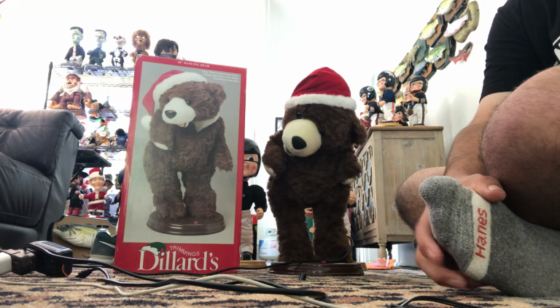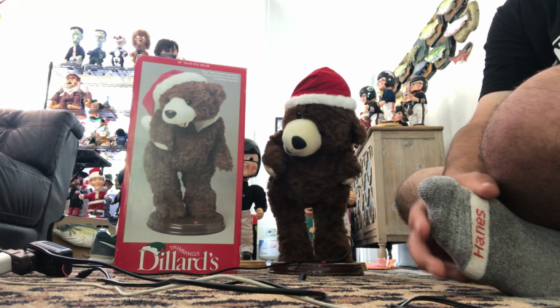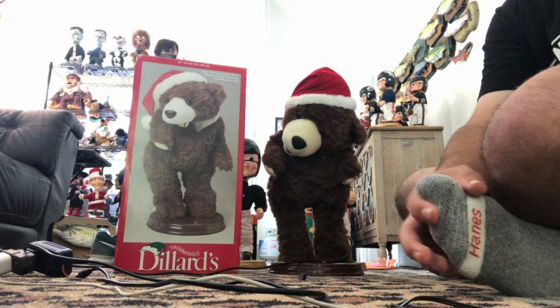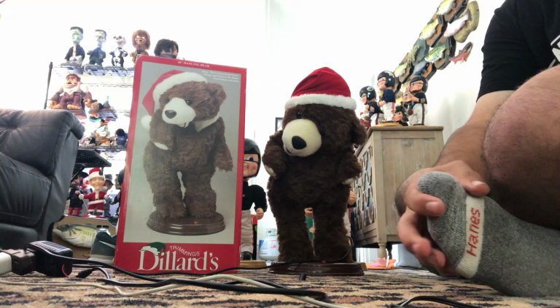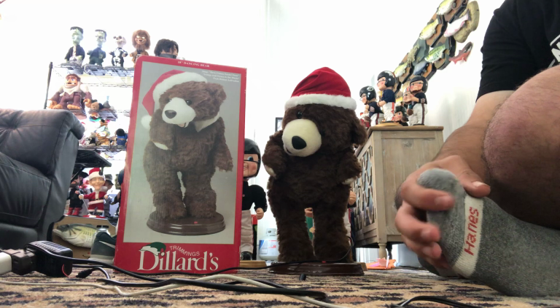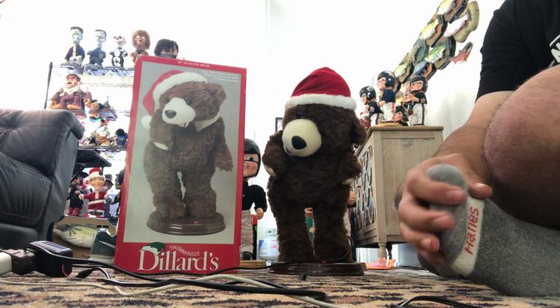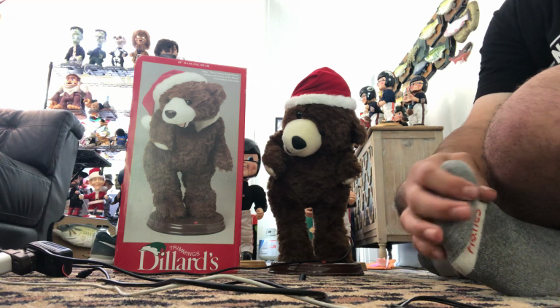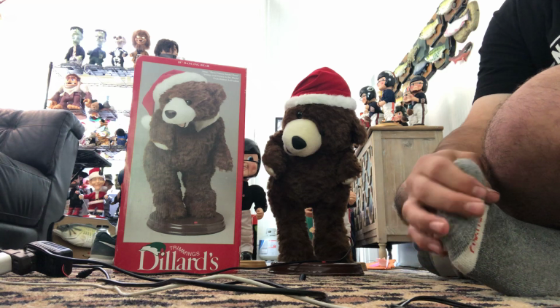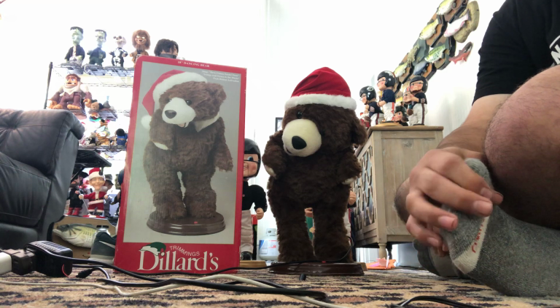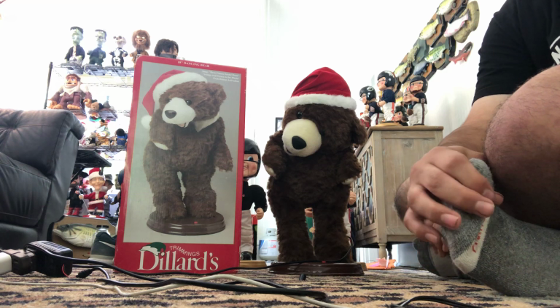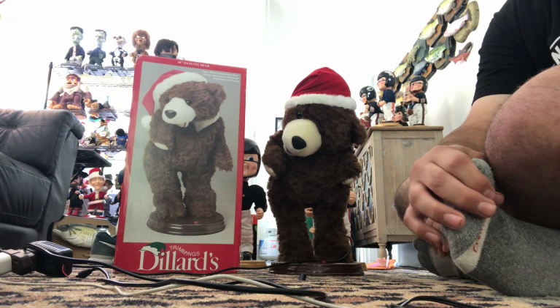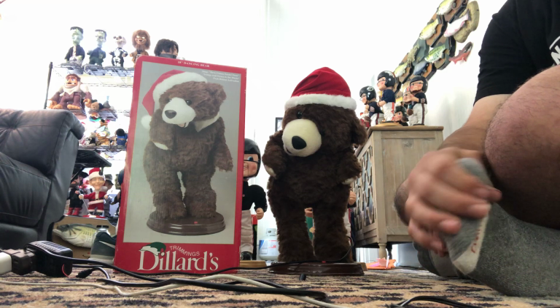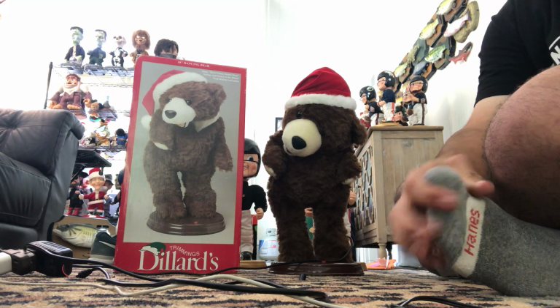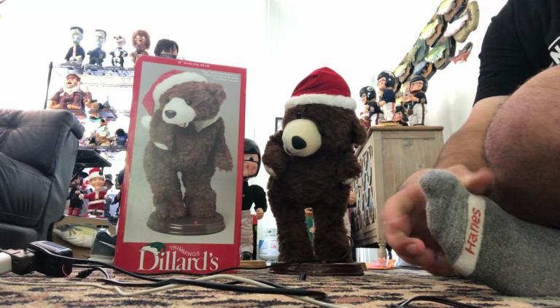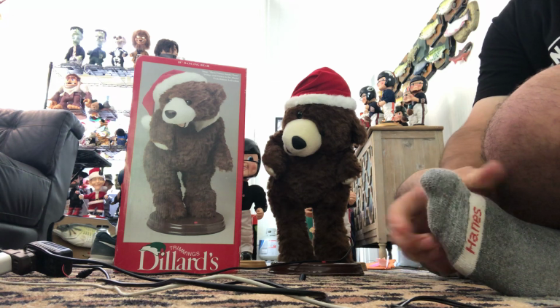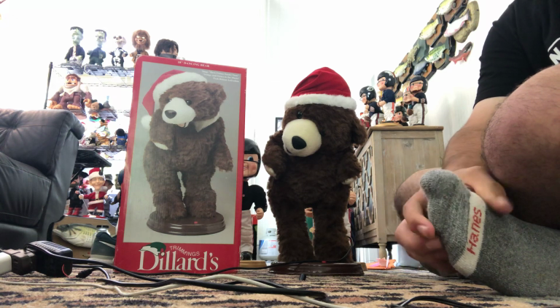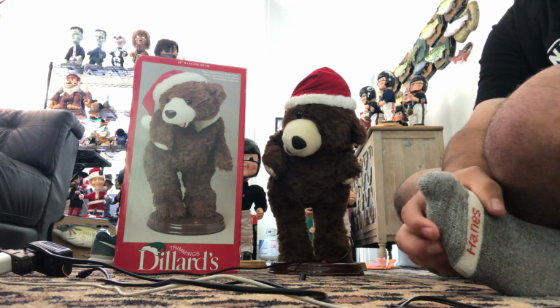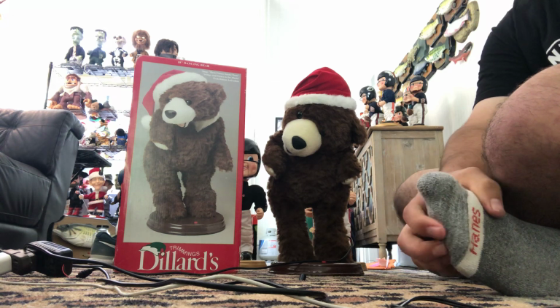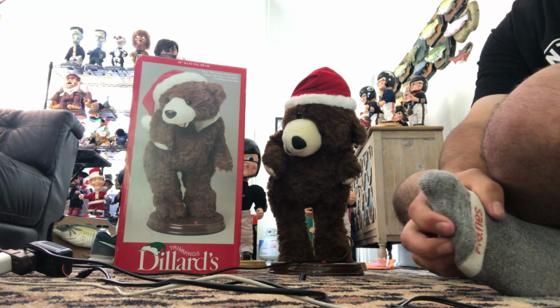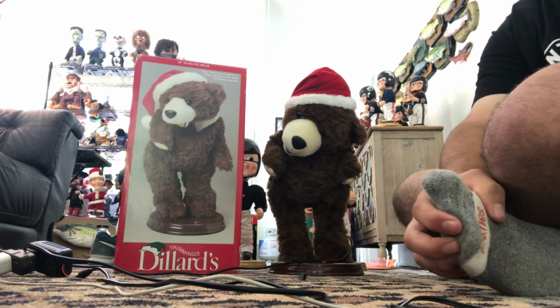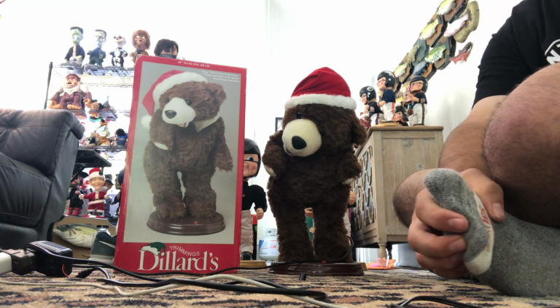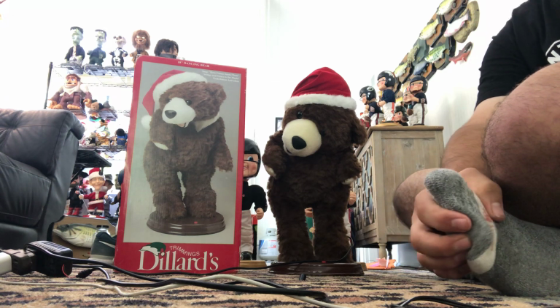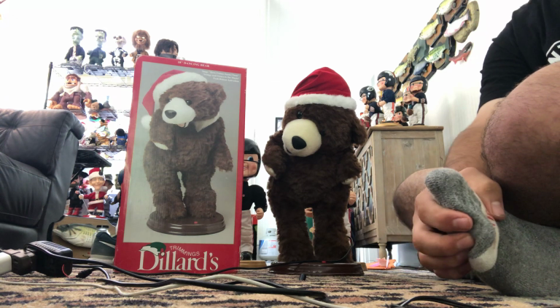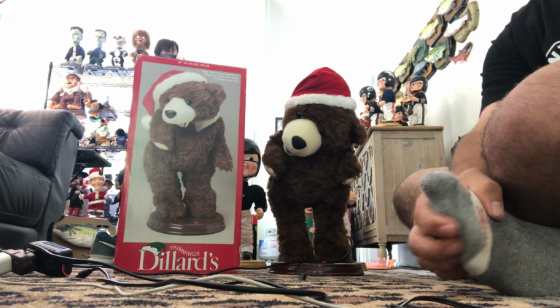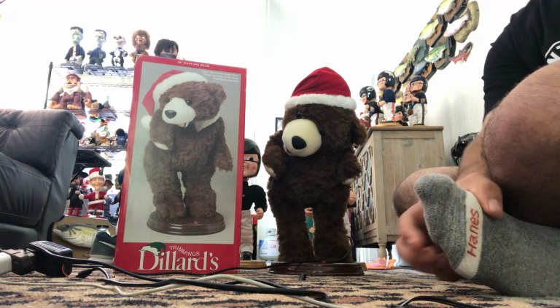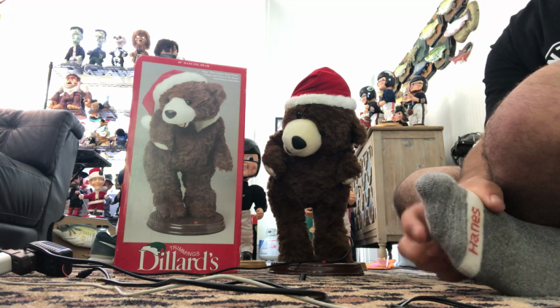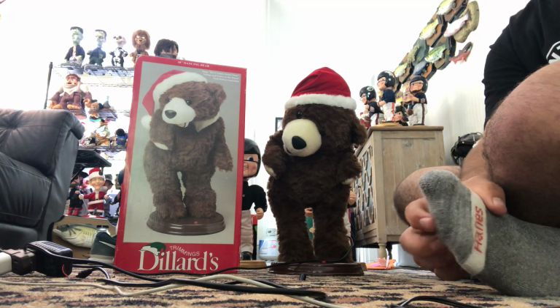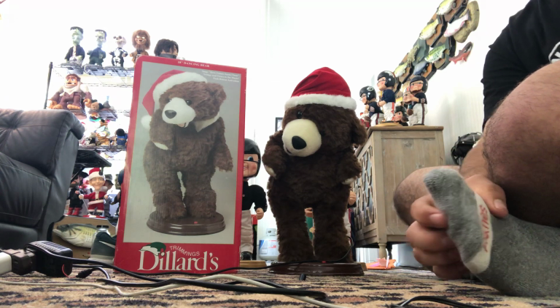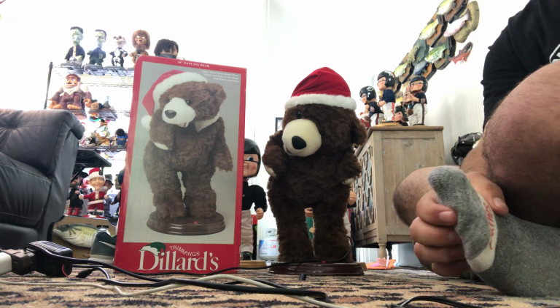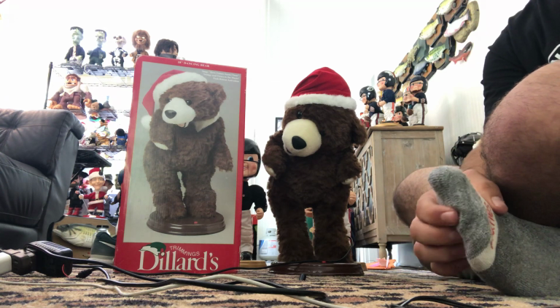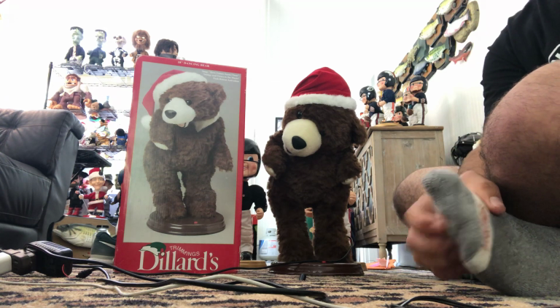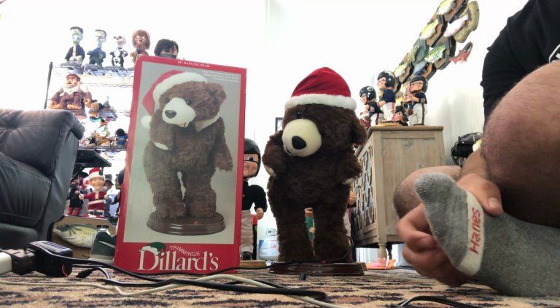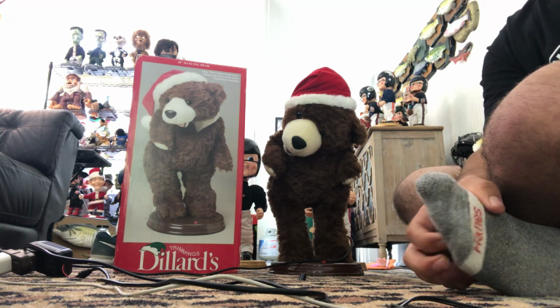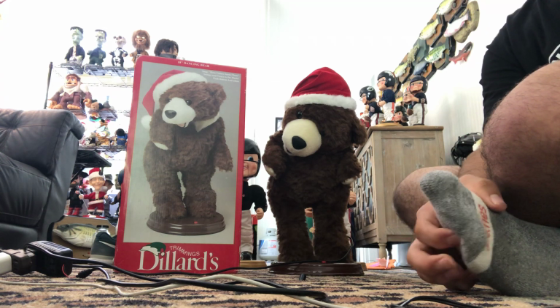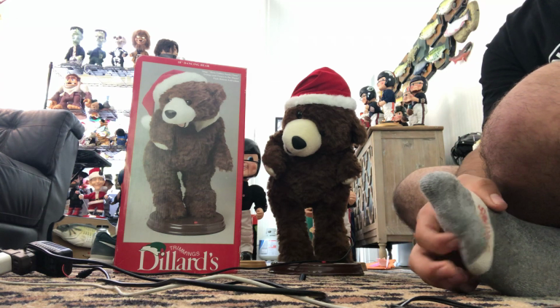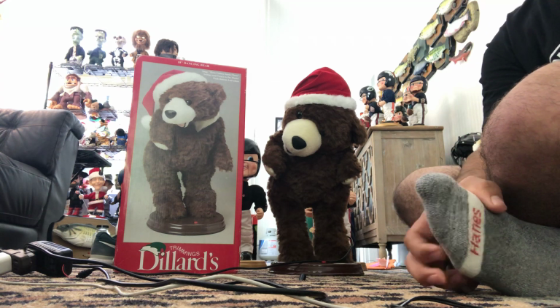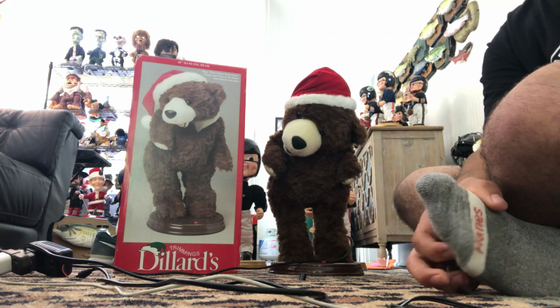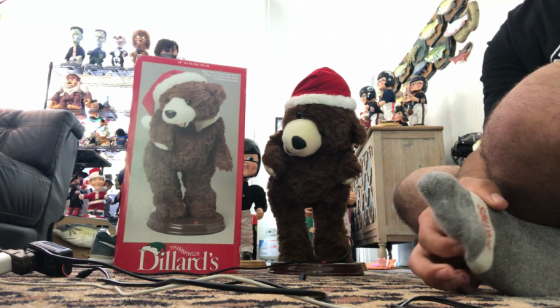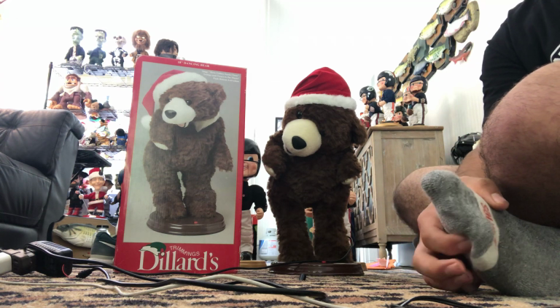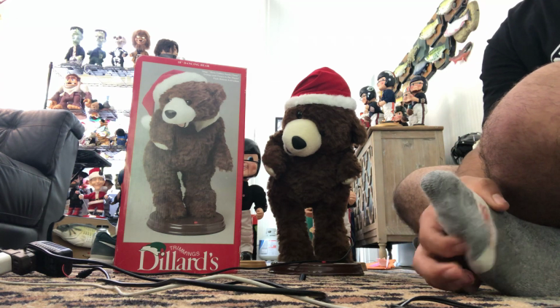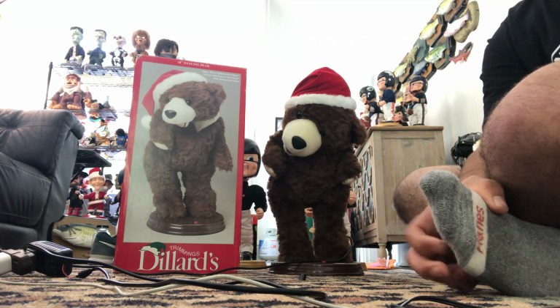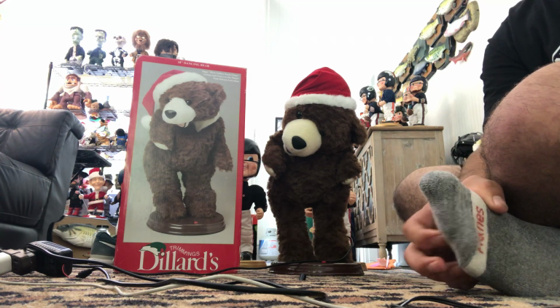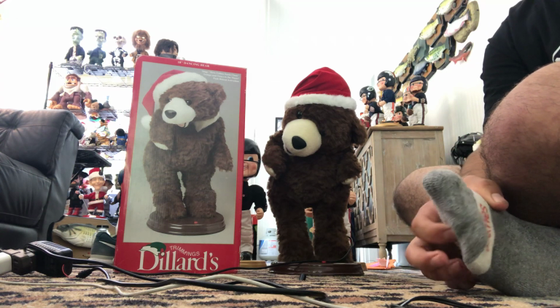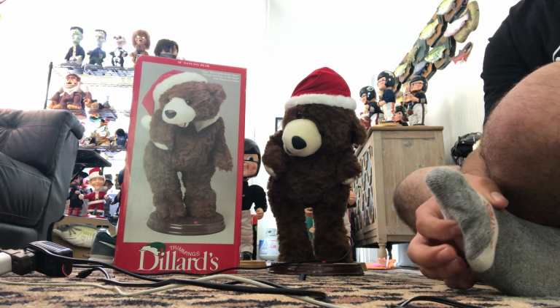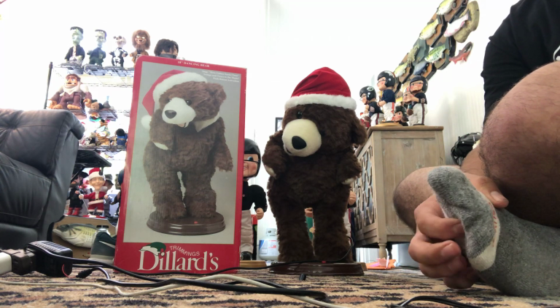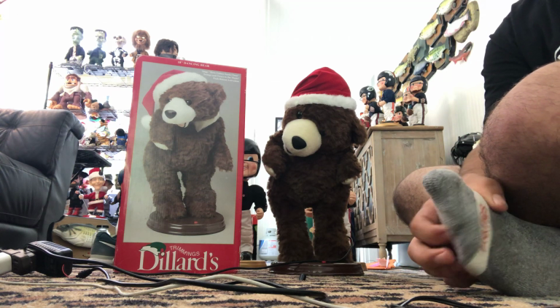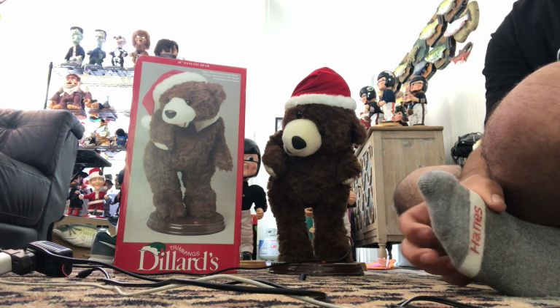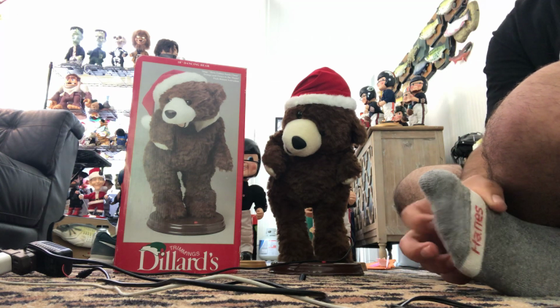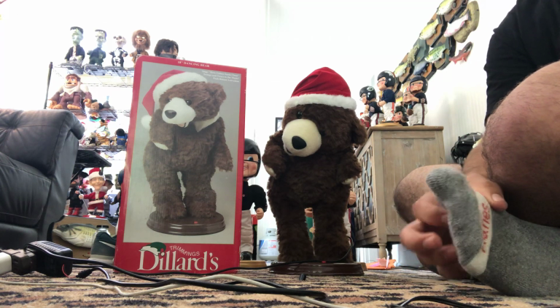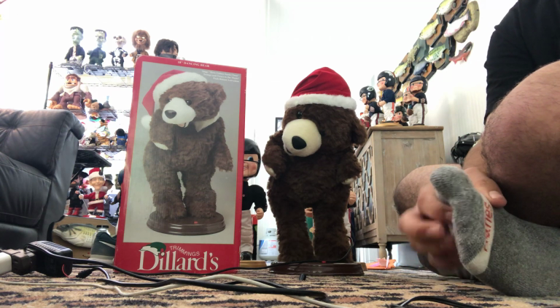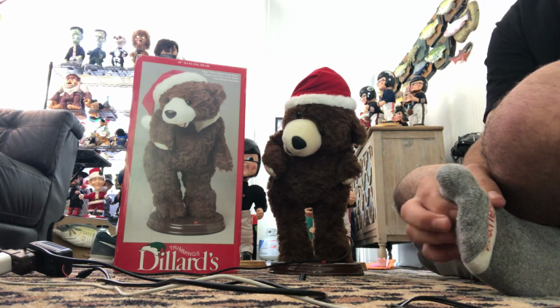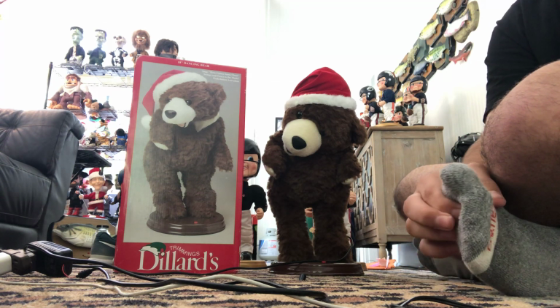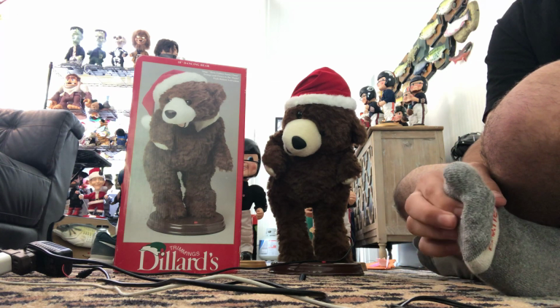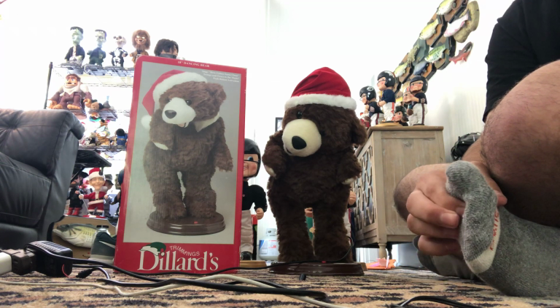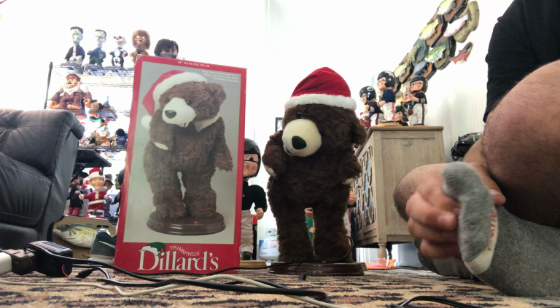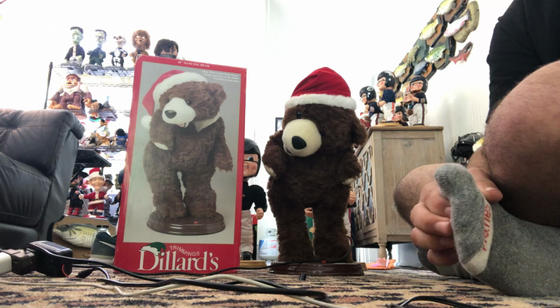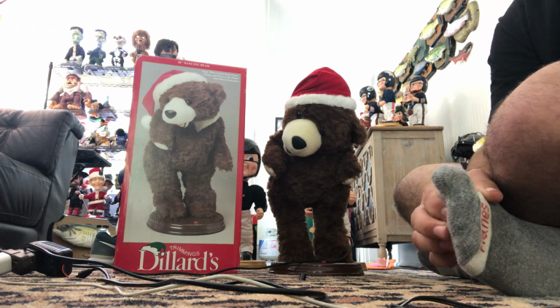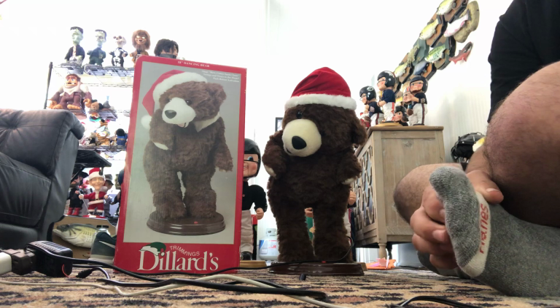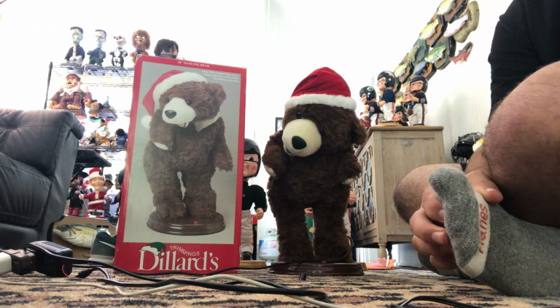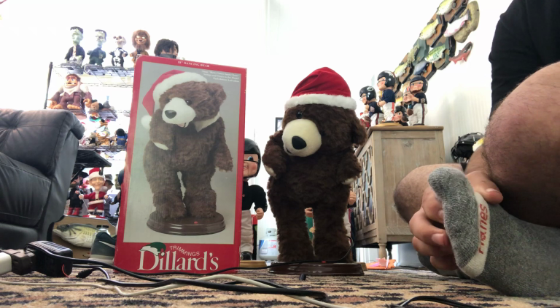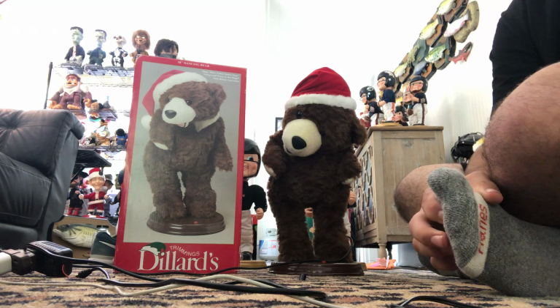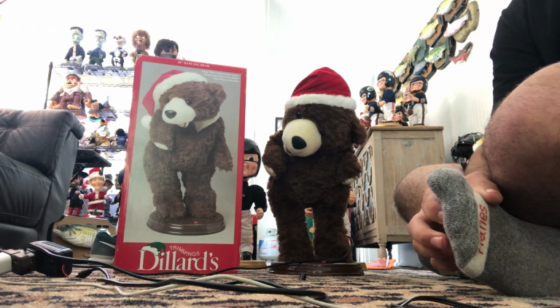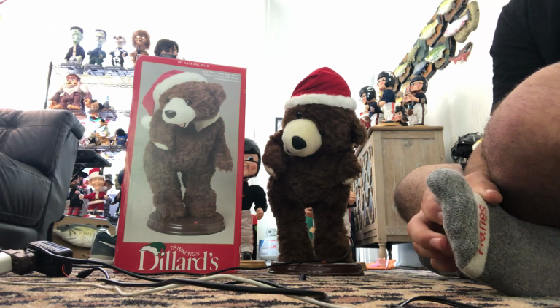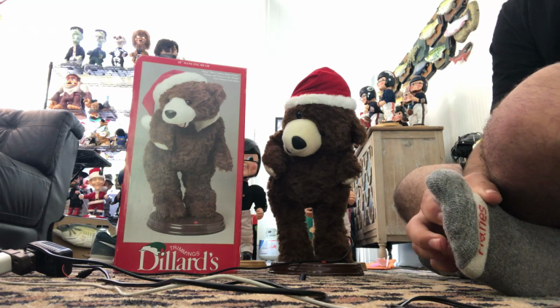So yeah guys, that was the Jimmy animated hip swinging bear, and thanks for watching.